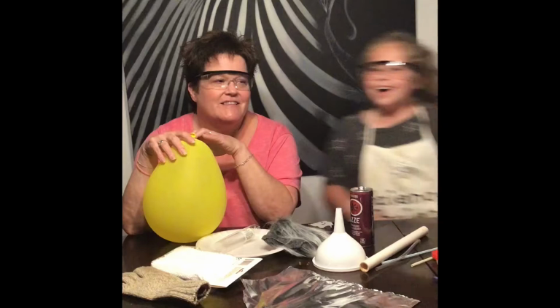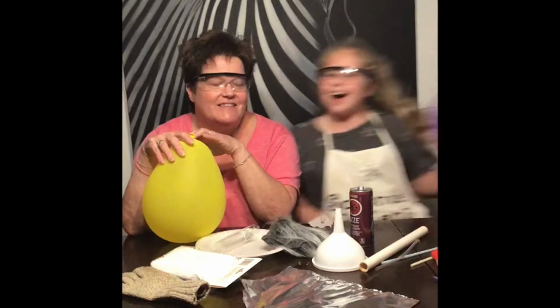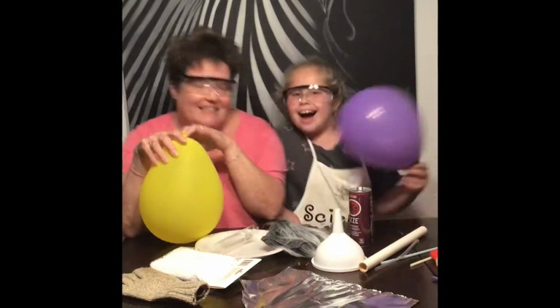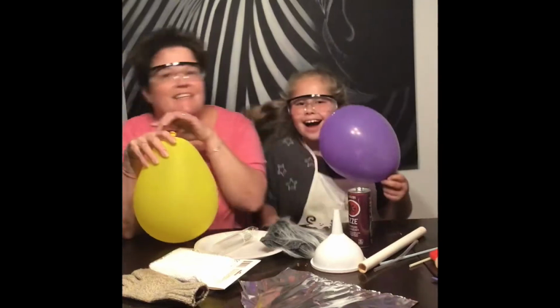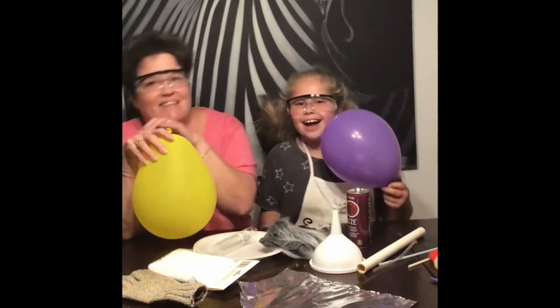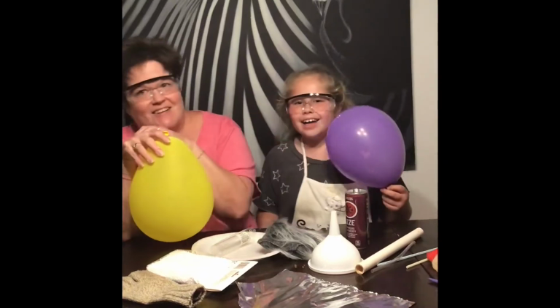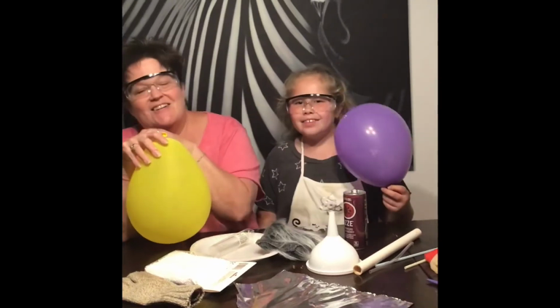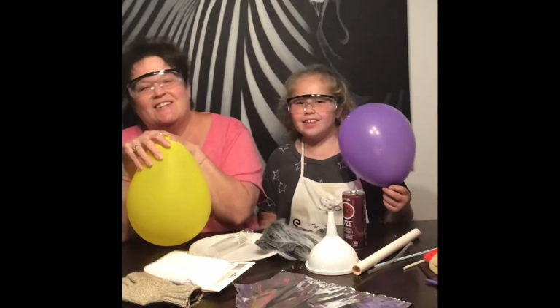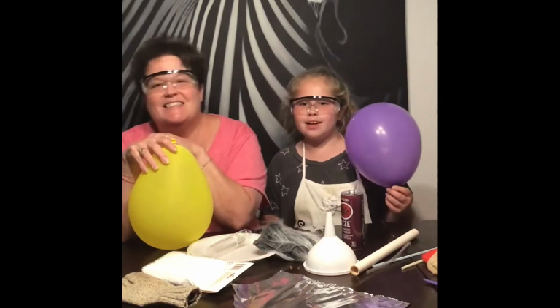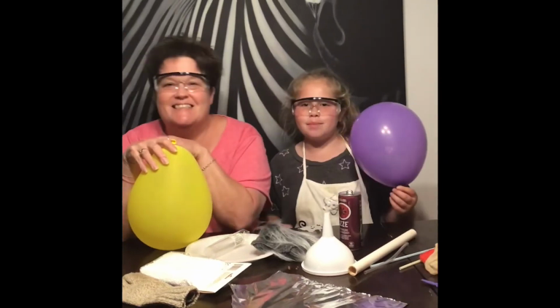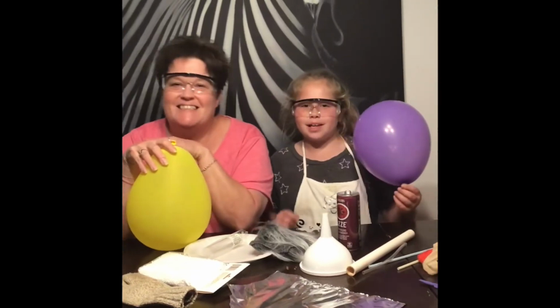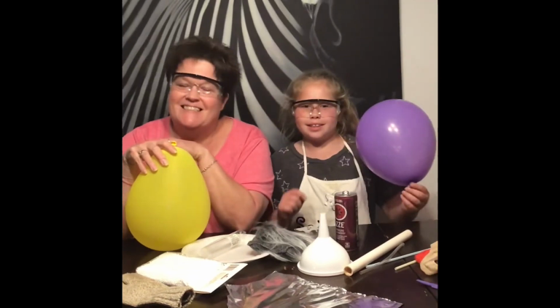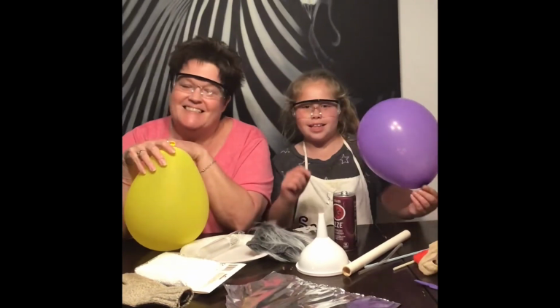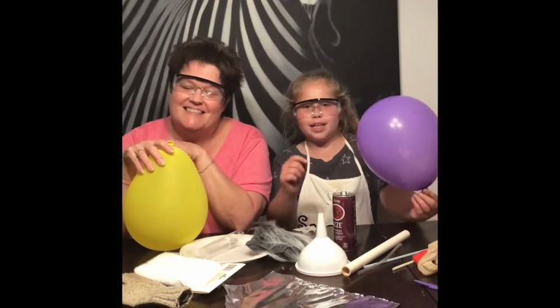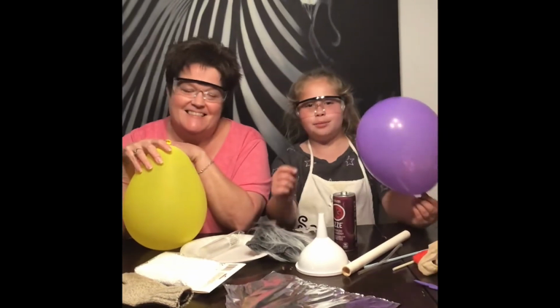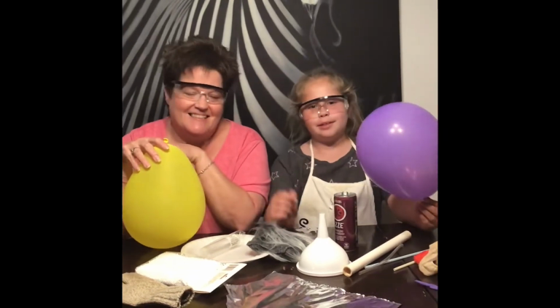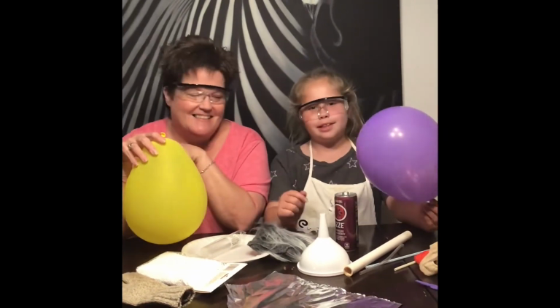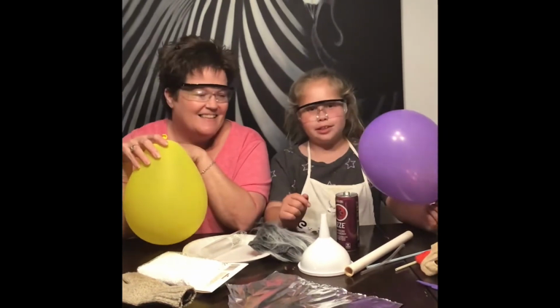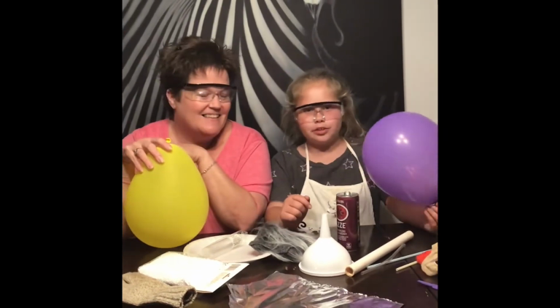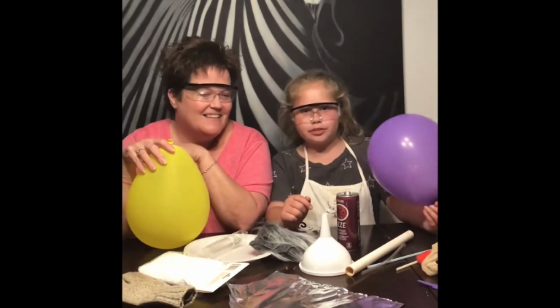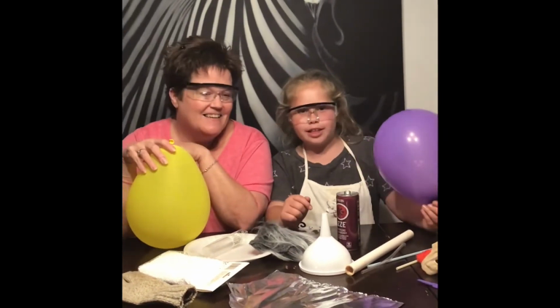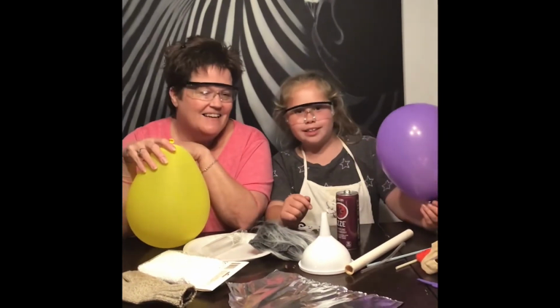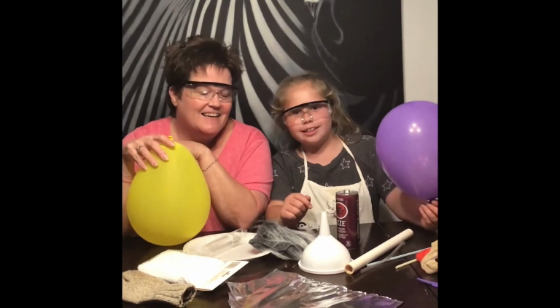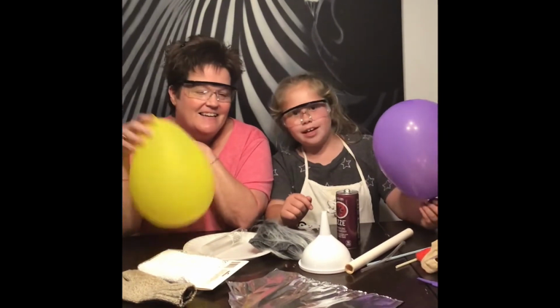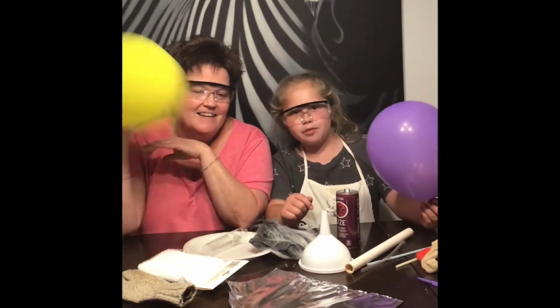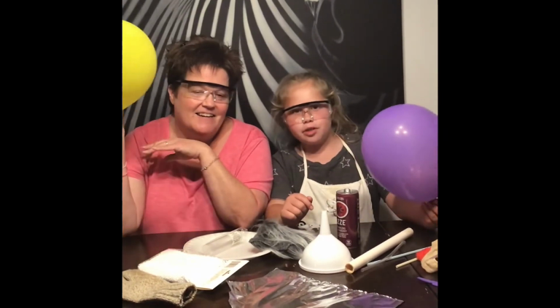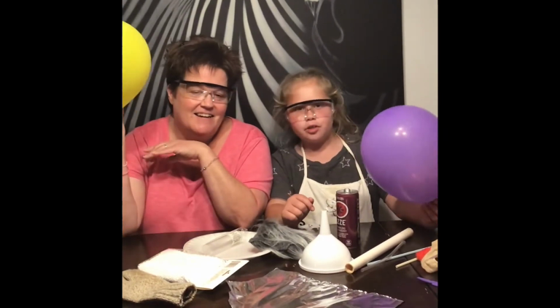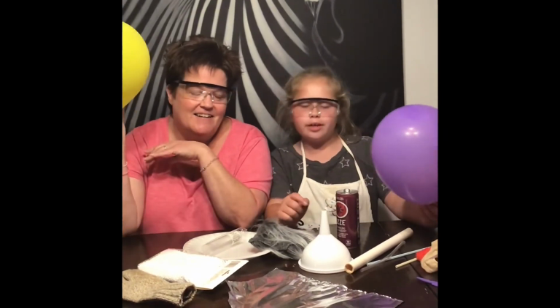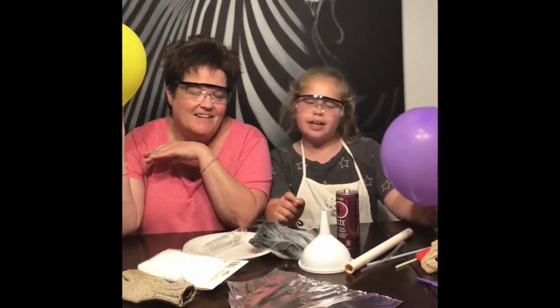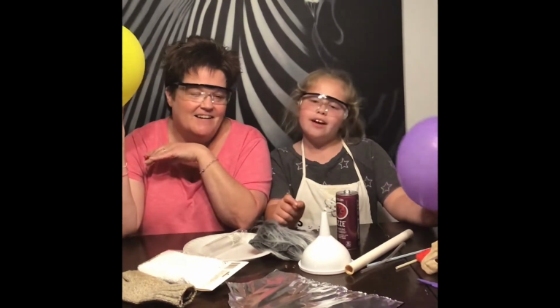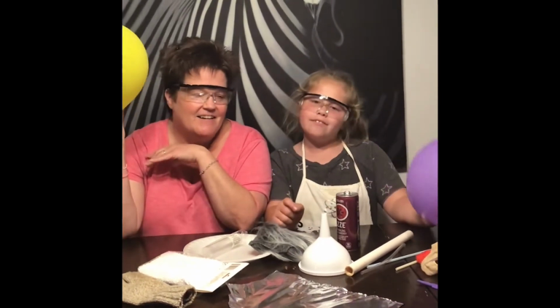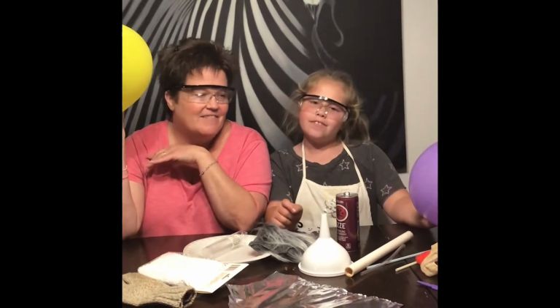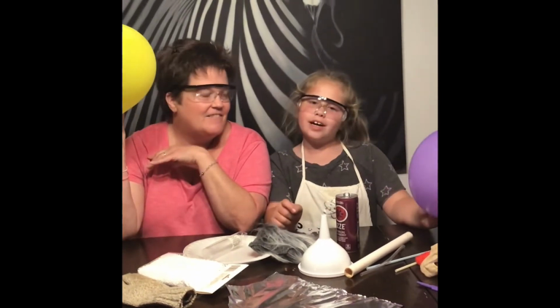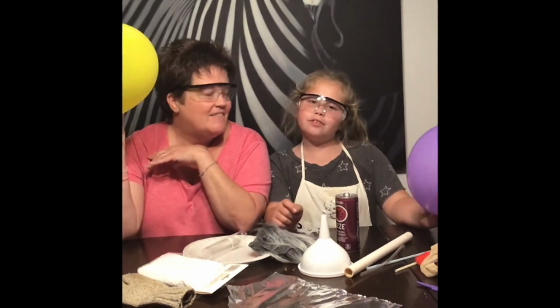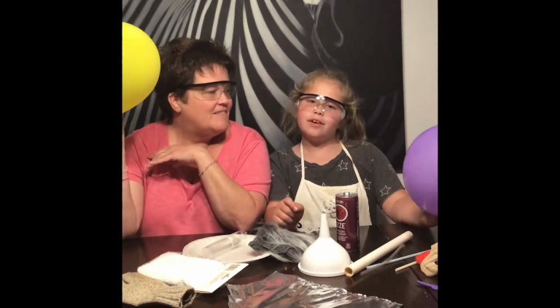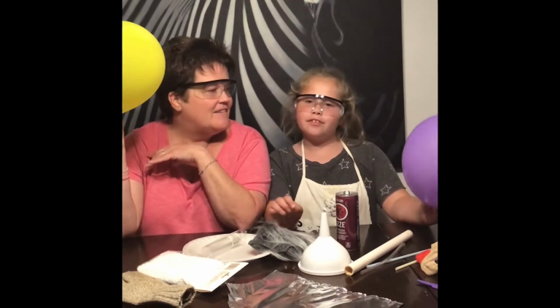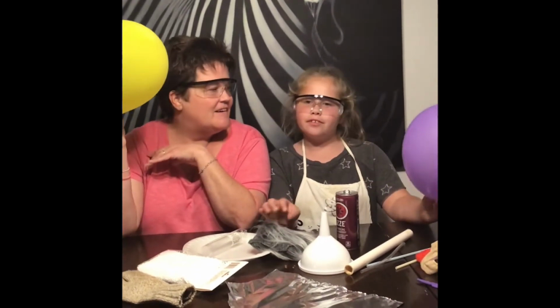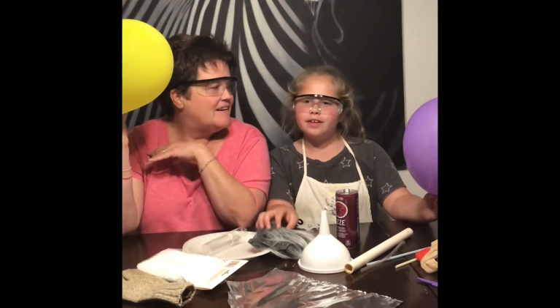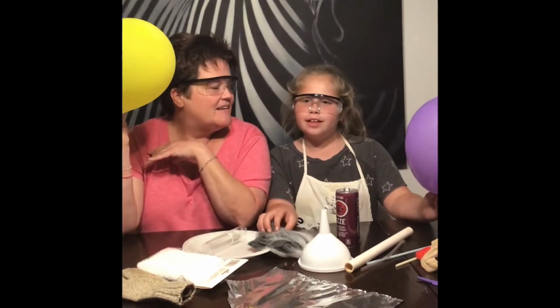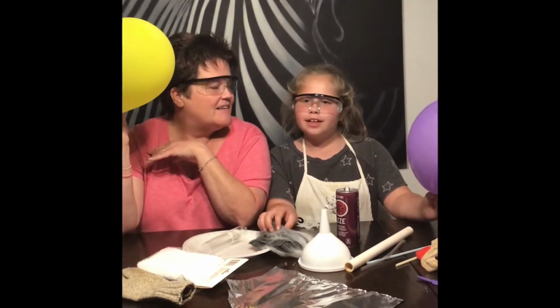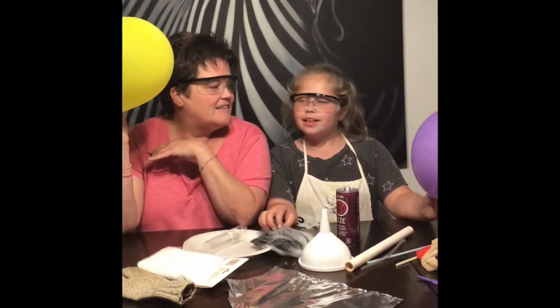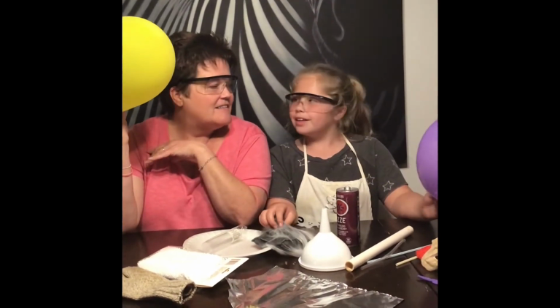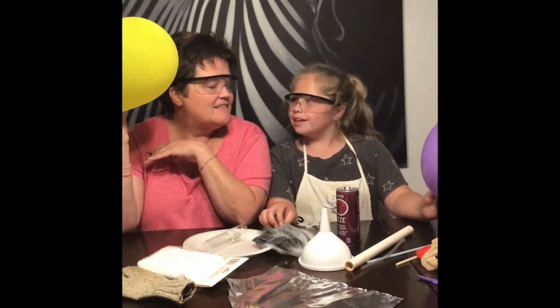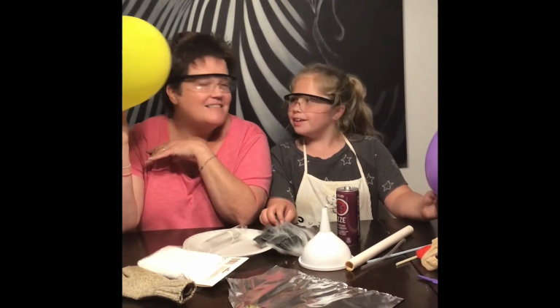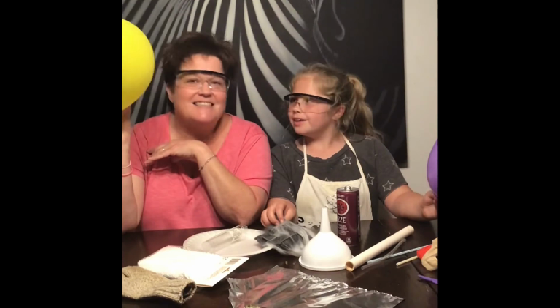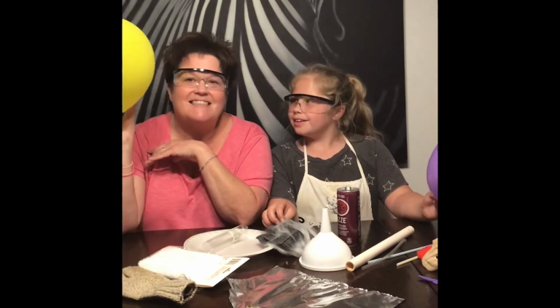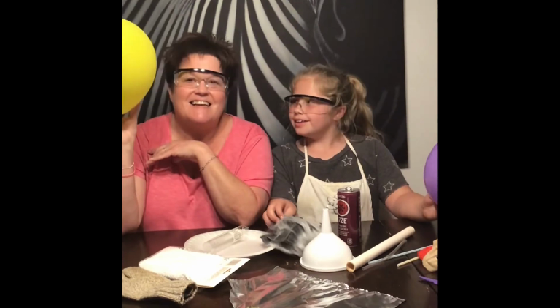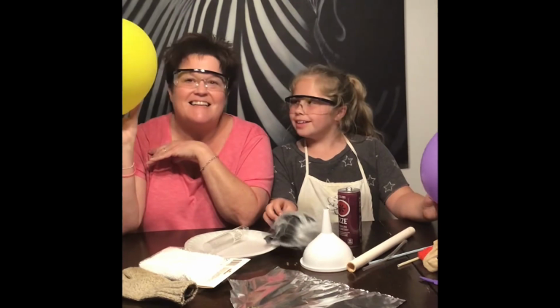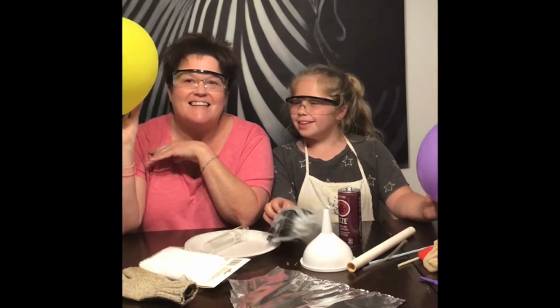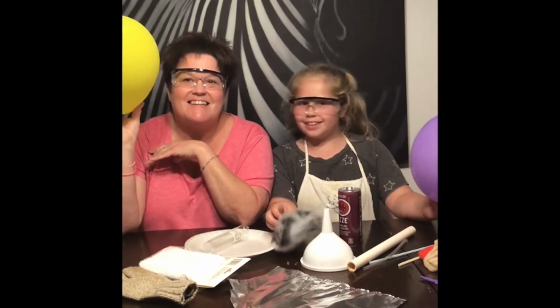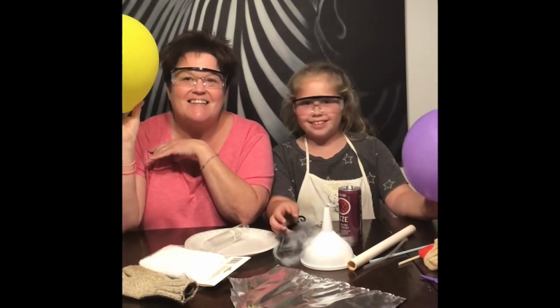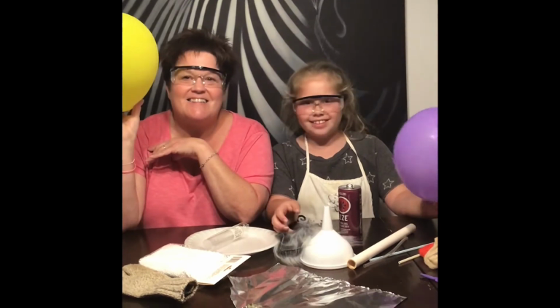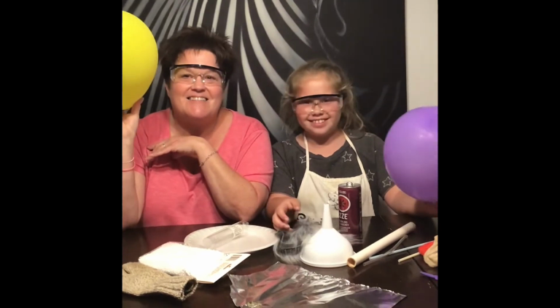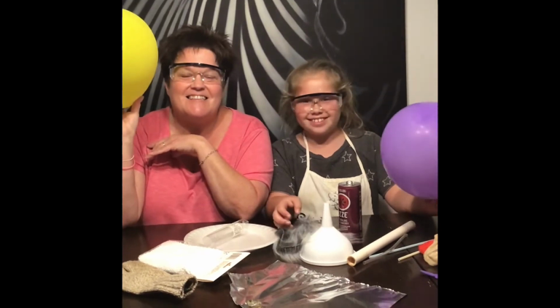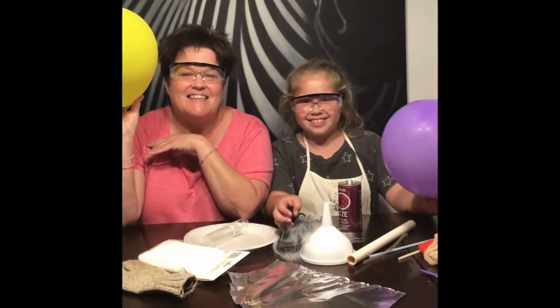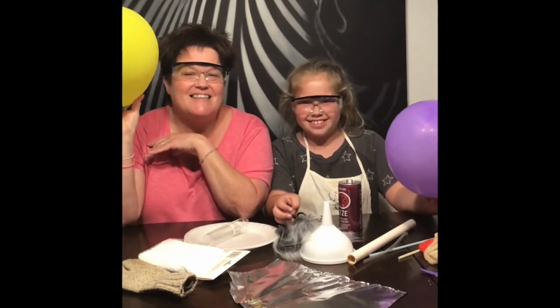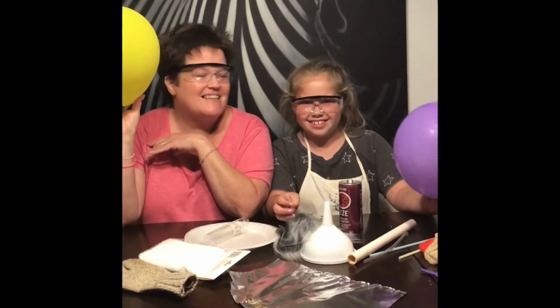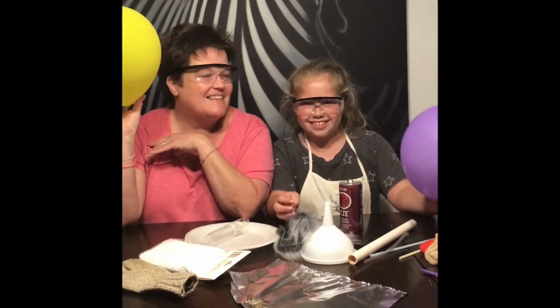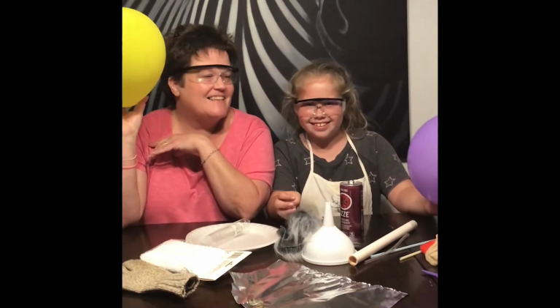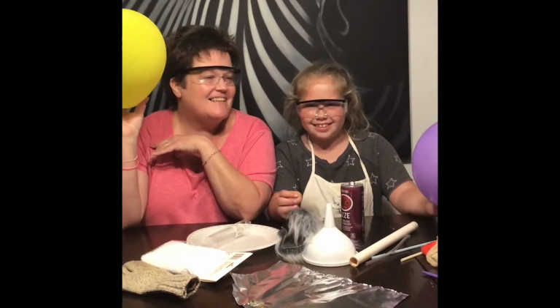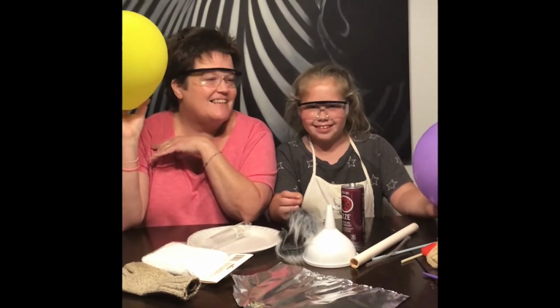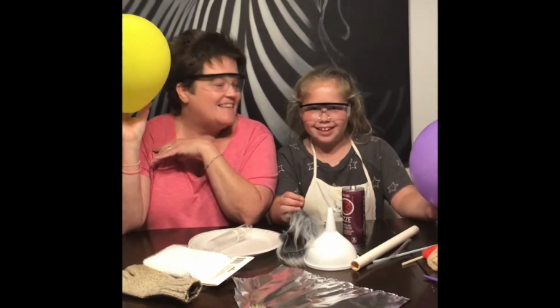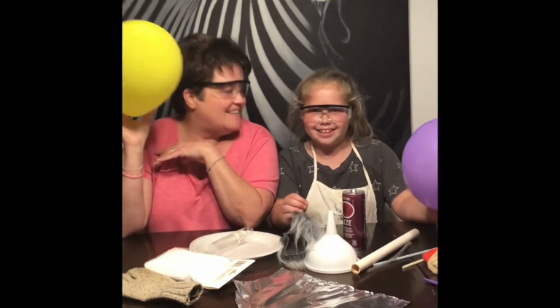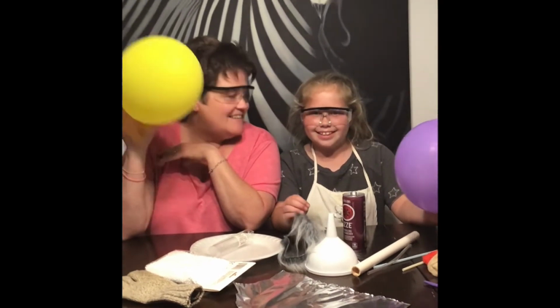Hi, welcome back to Science Project Tuesday. Today we're doing fun with static electricity edition.